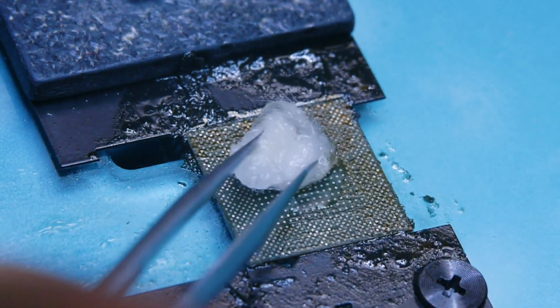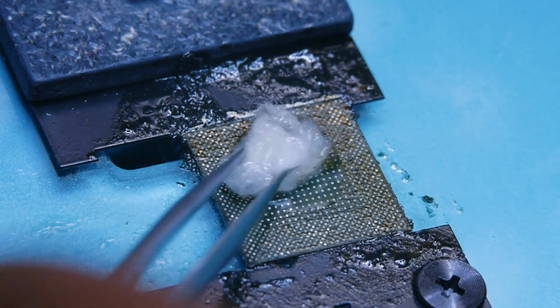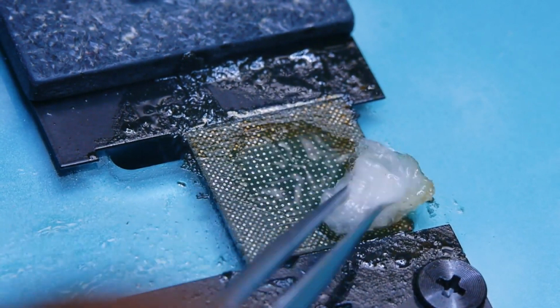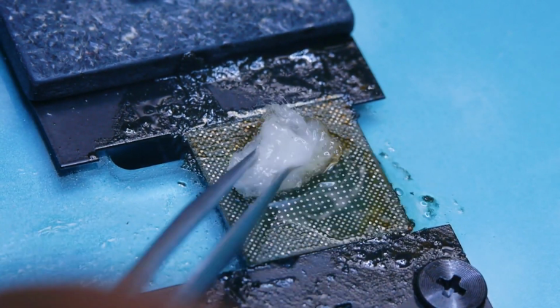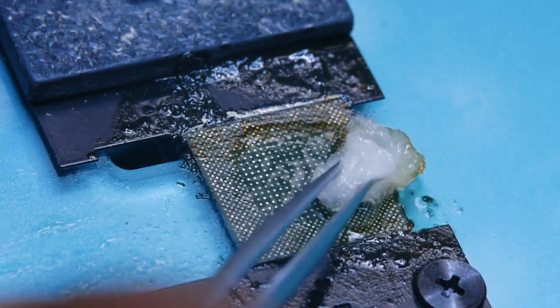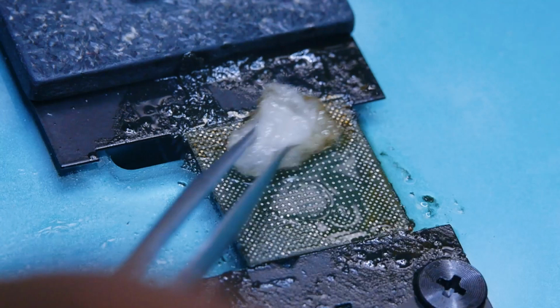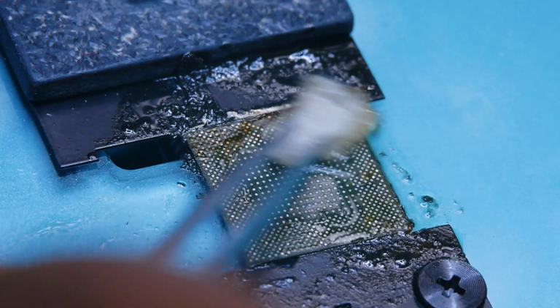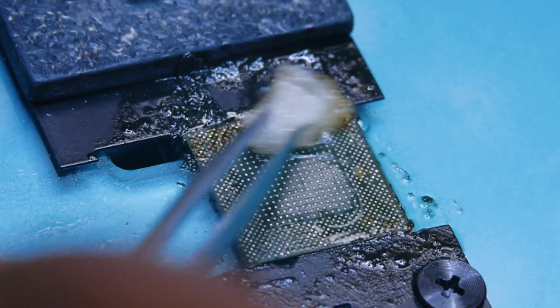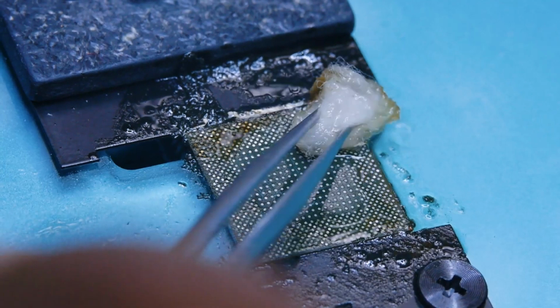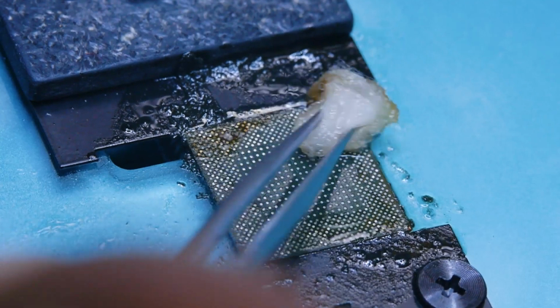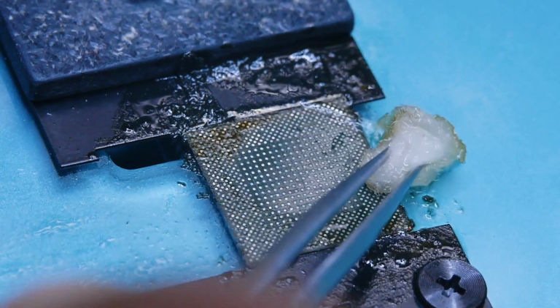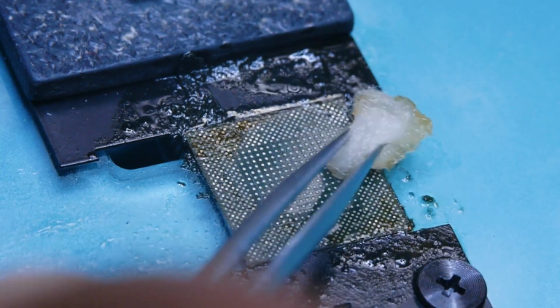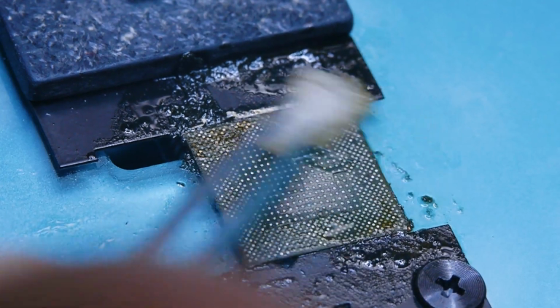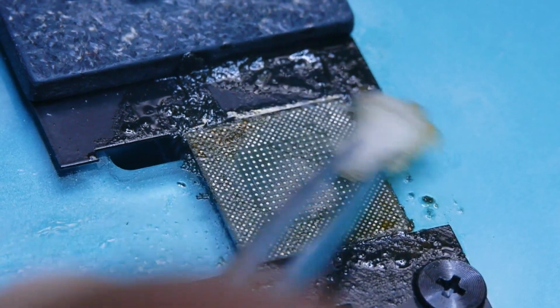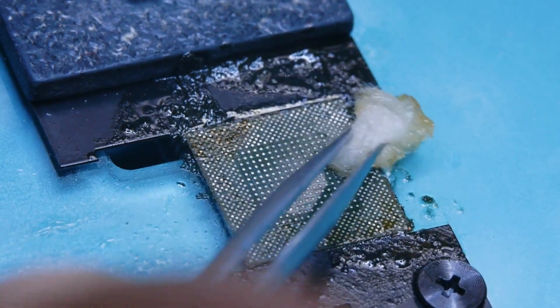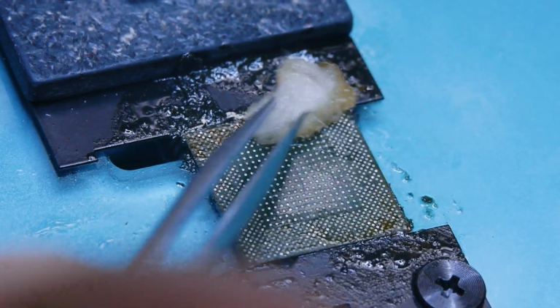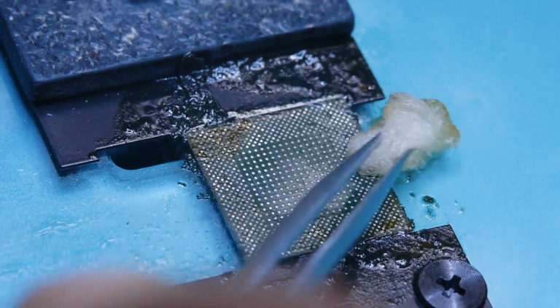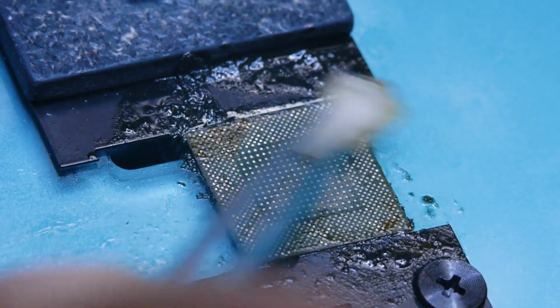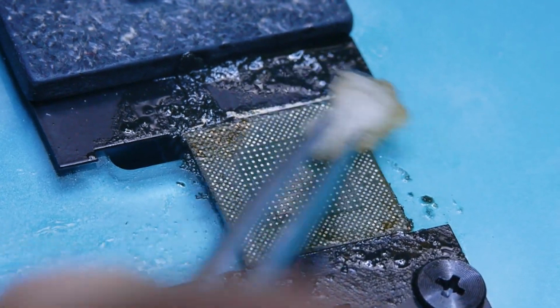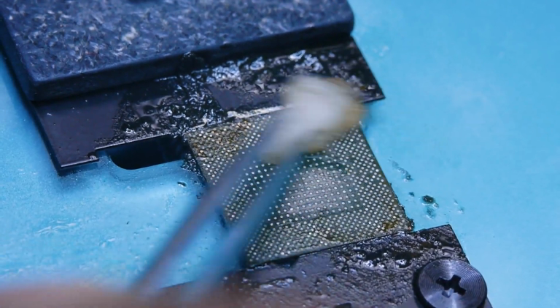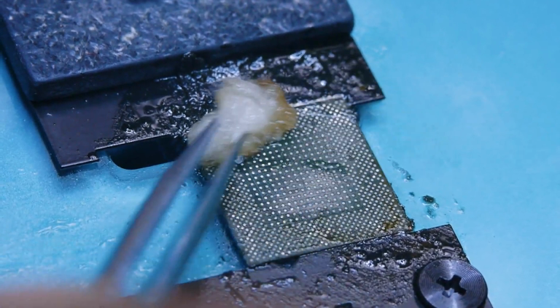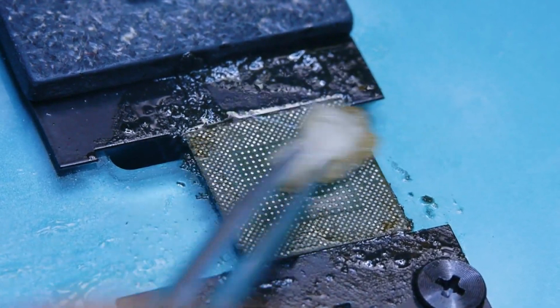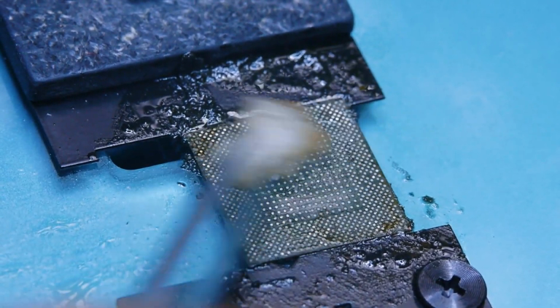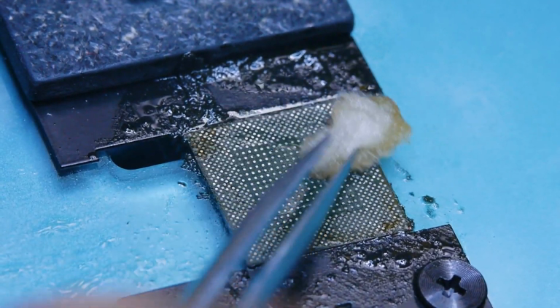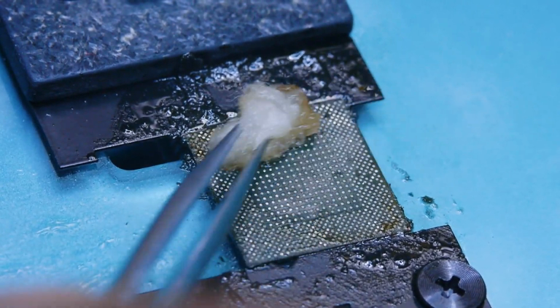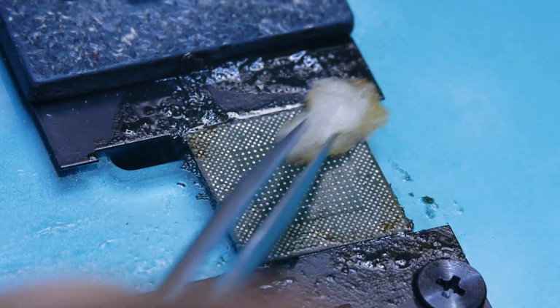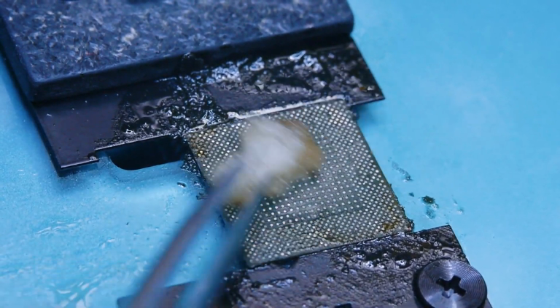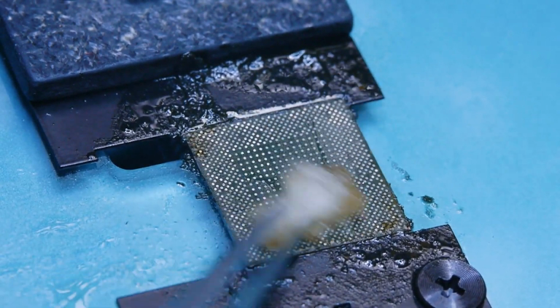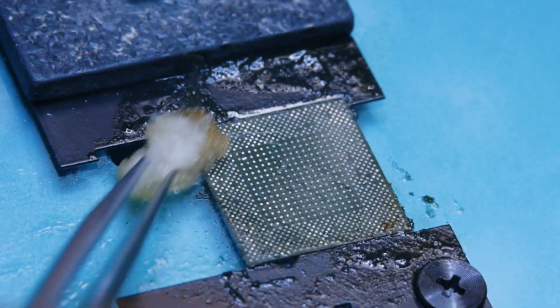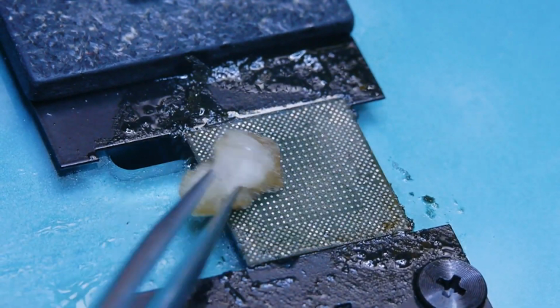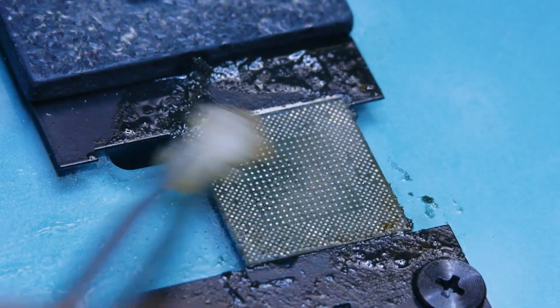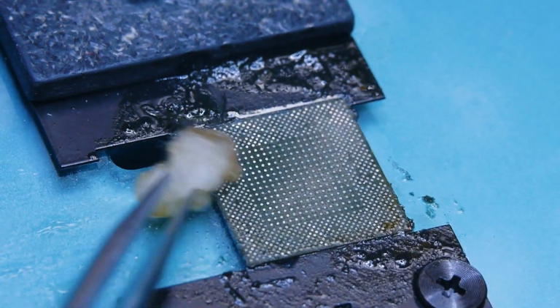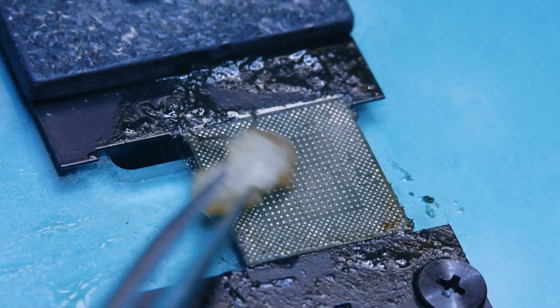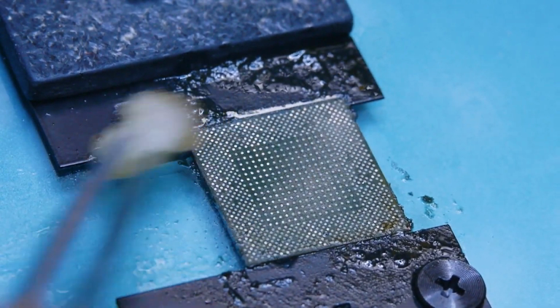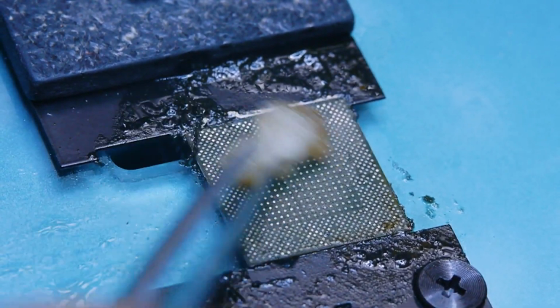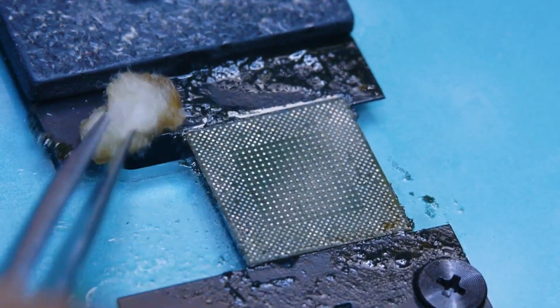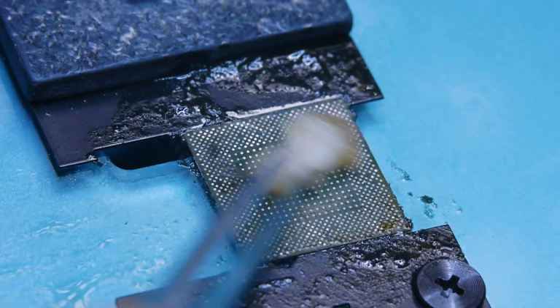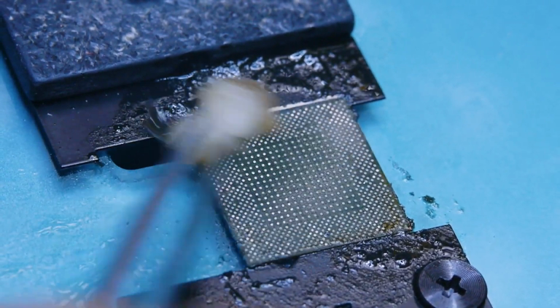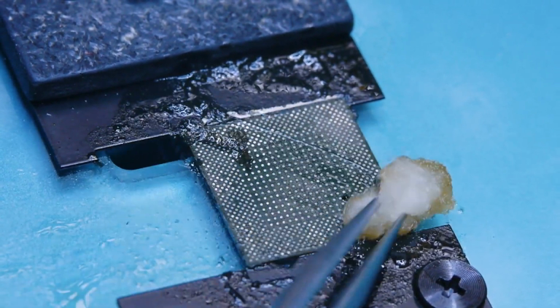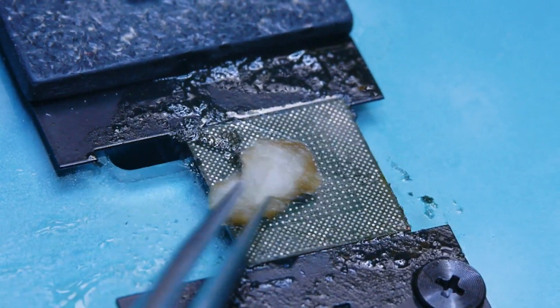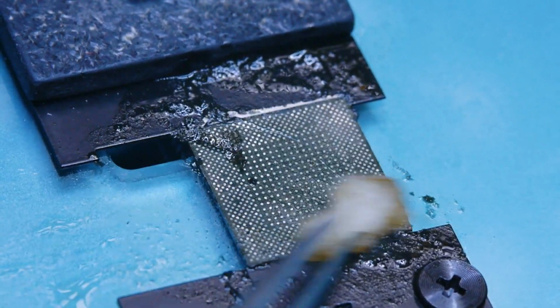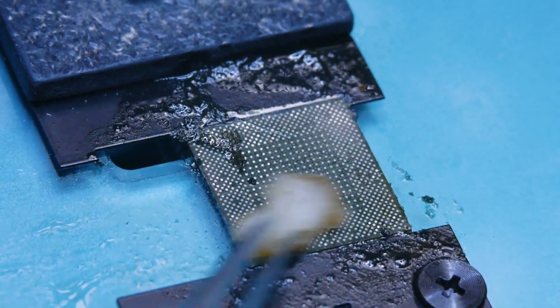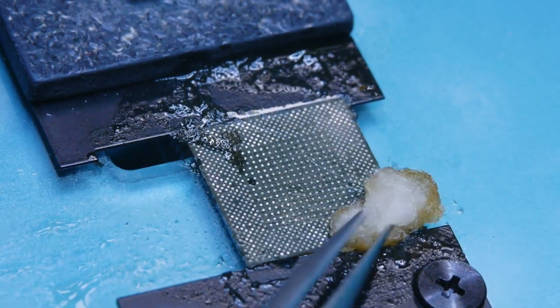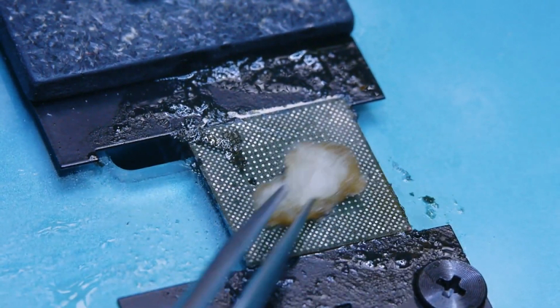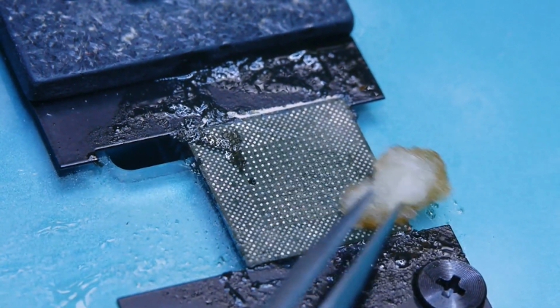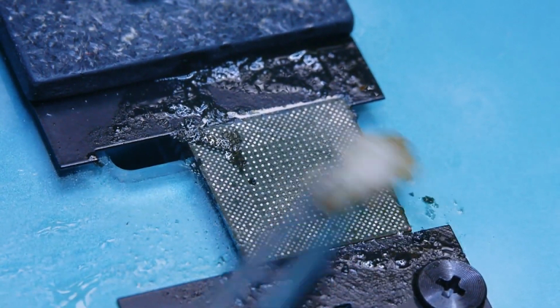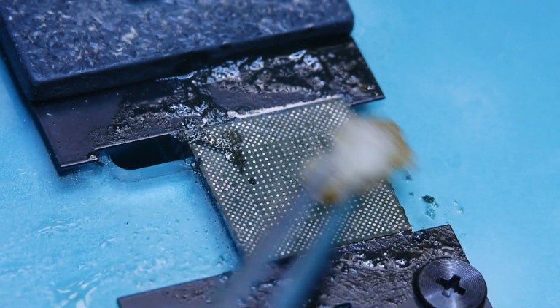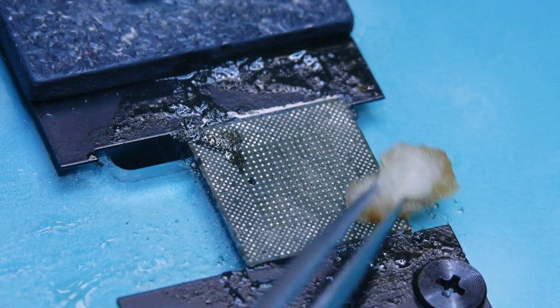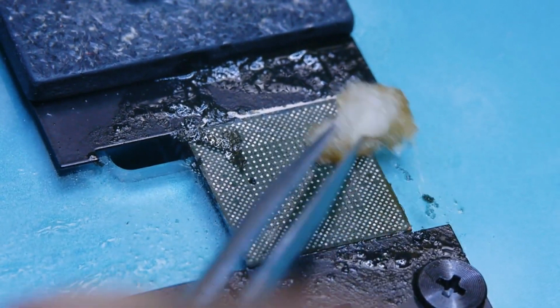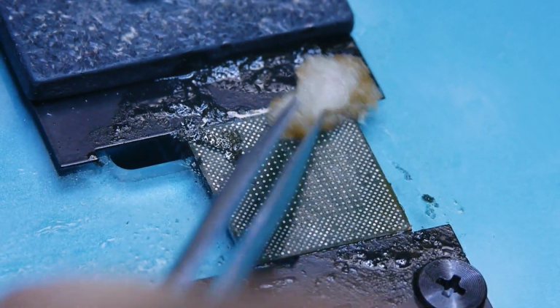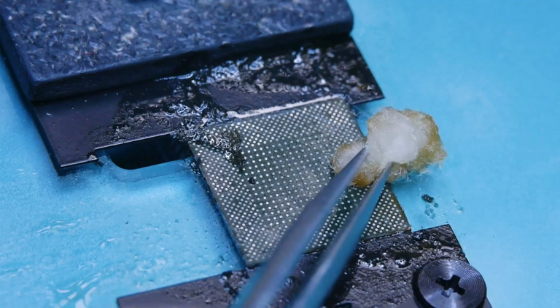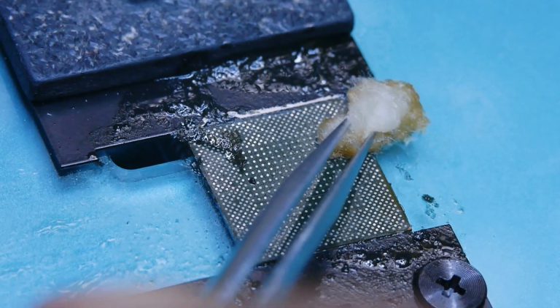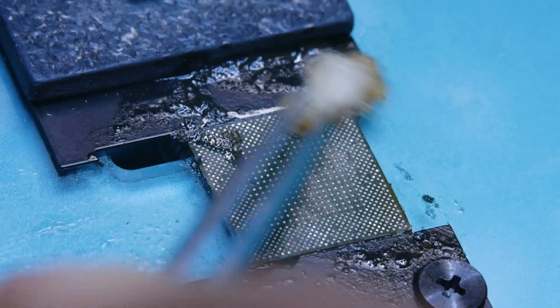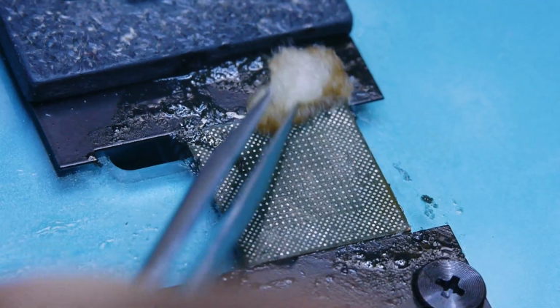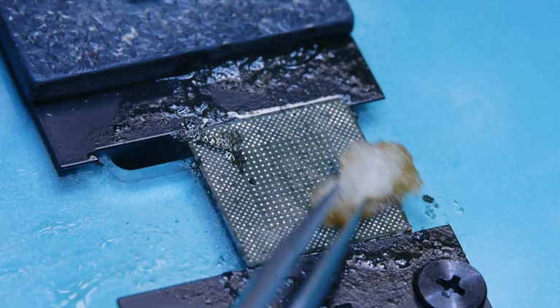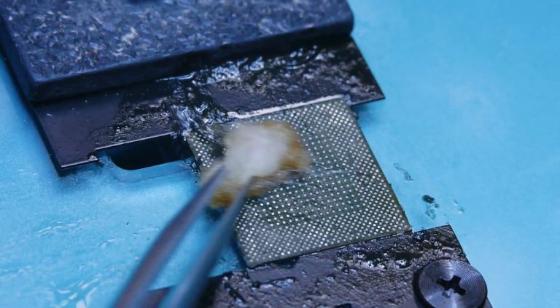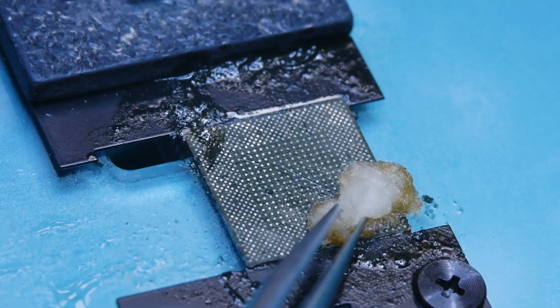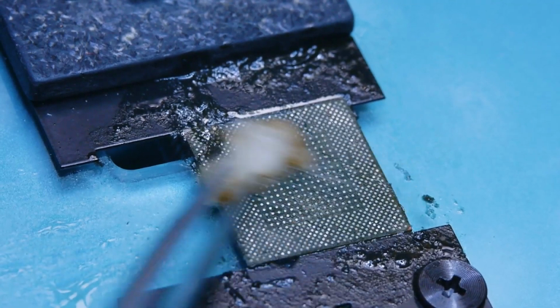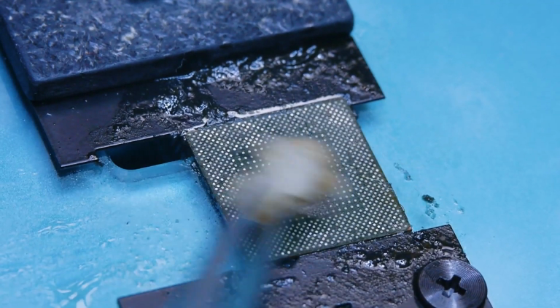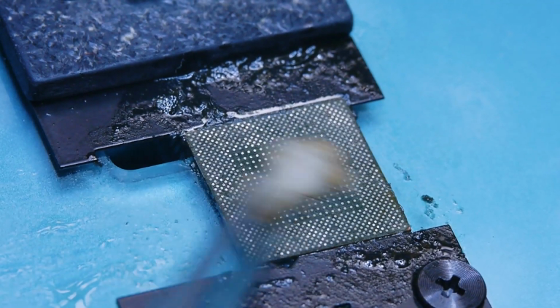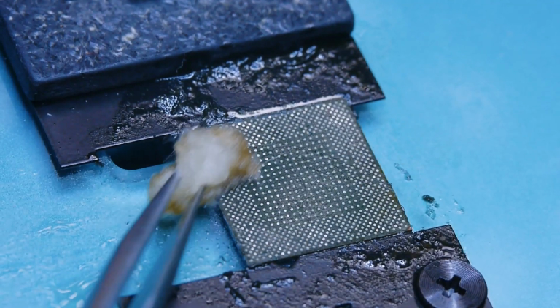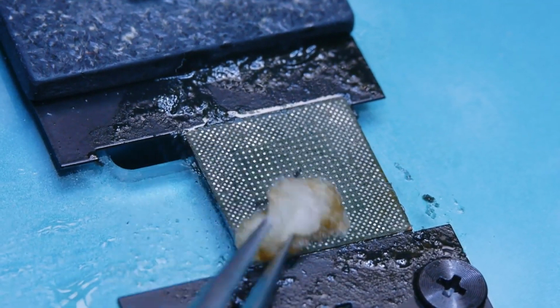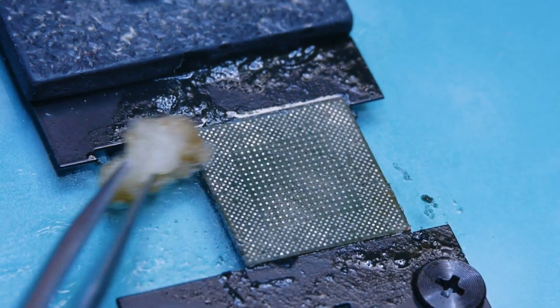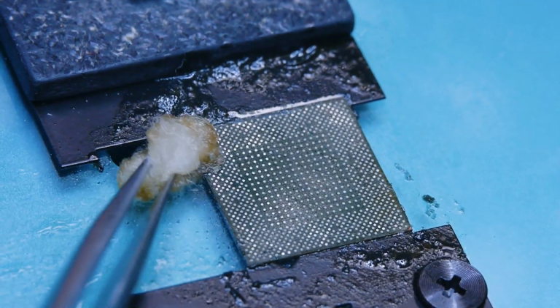If you don't clean it thoroughly, the solder won't stick during reballing. This is a common mistake among beginners.